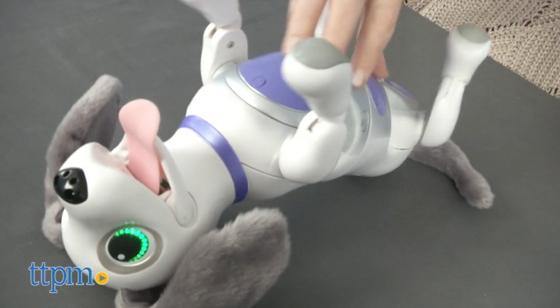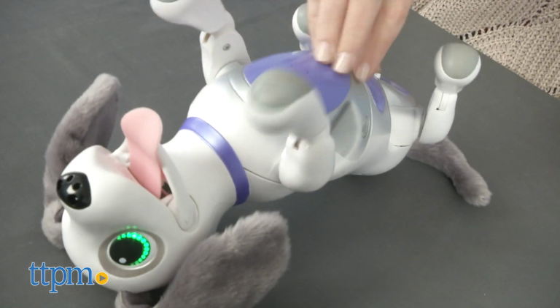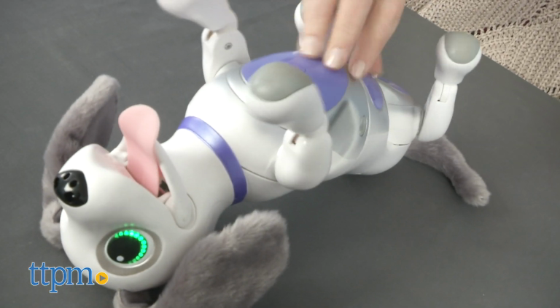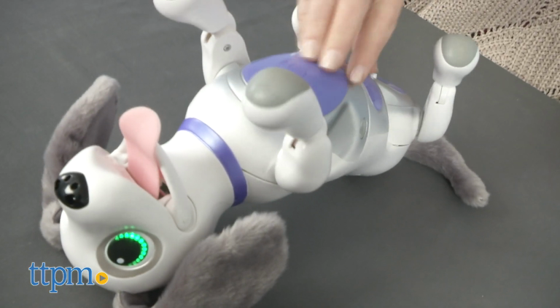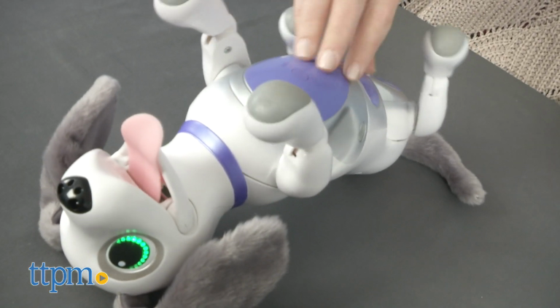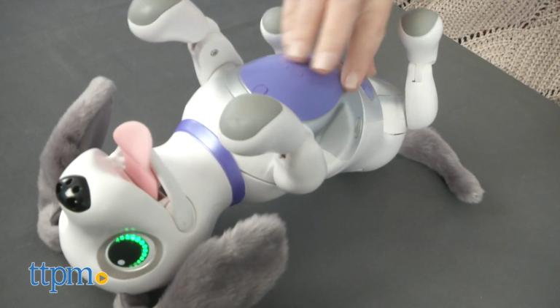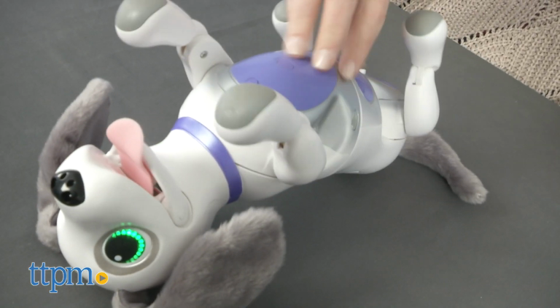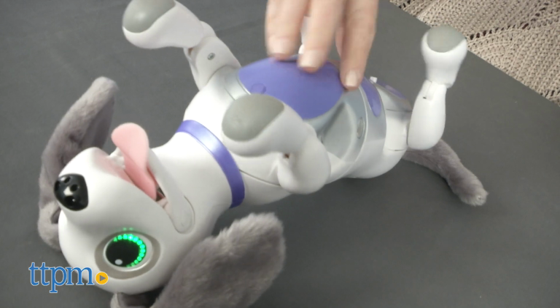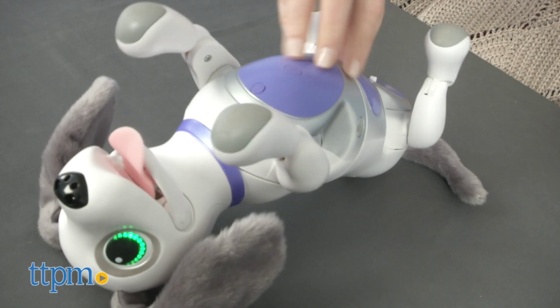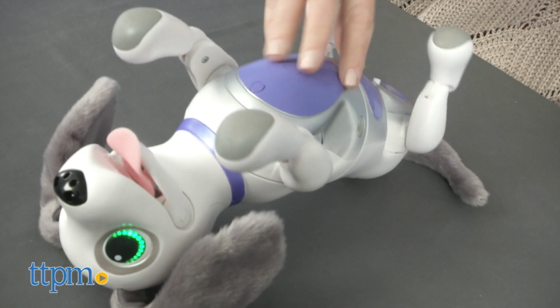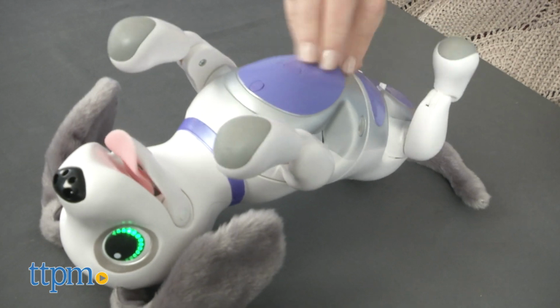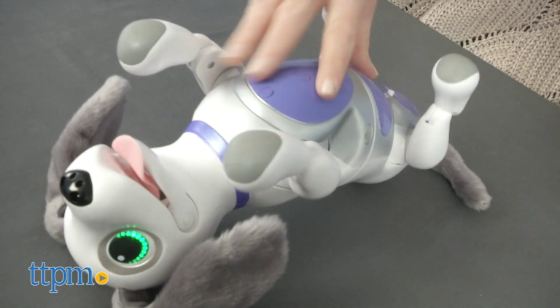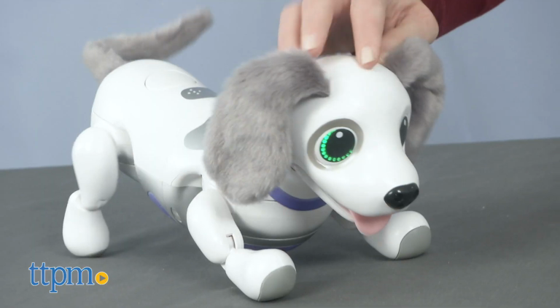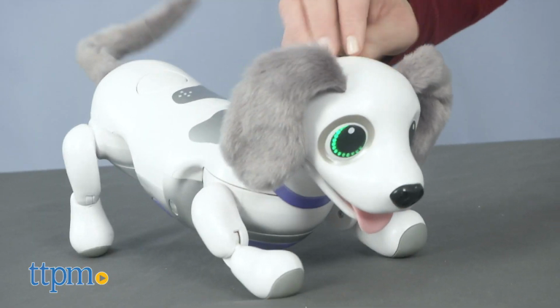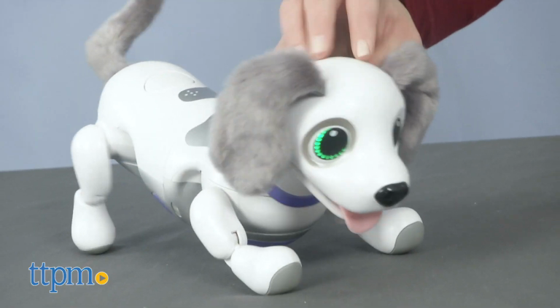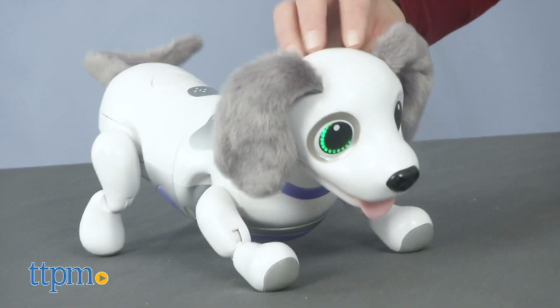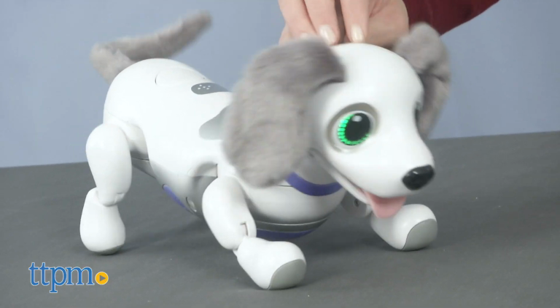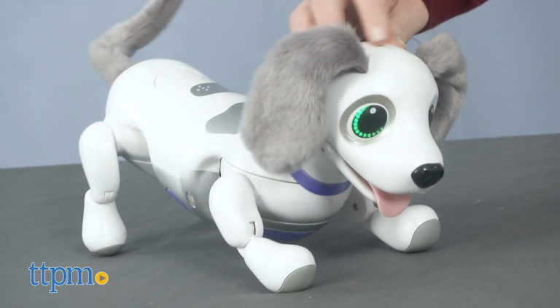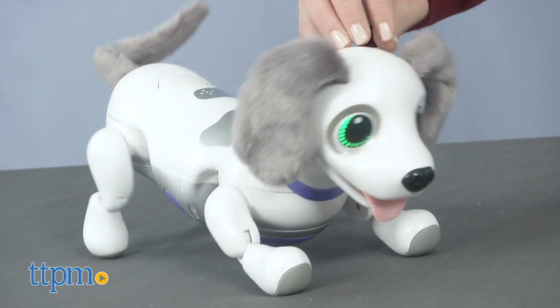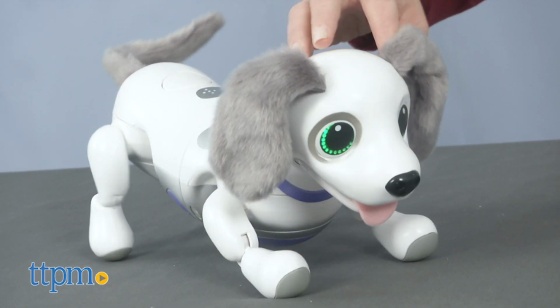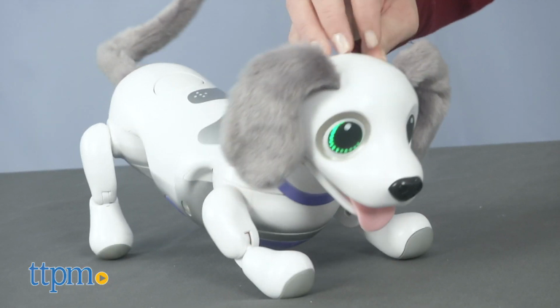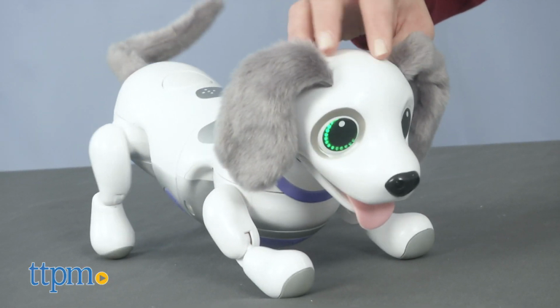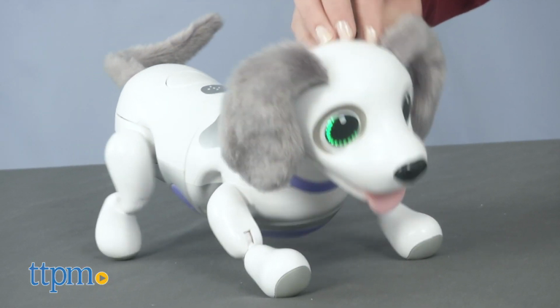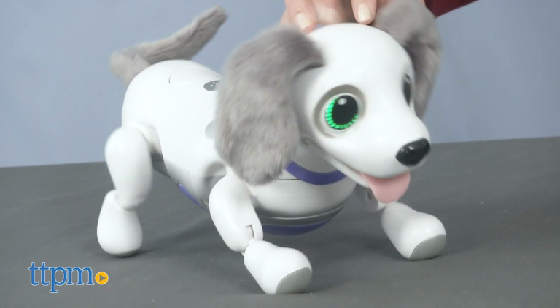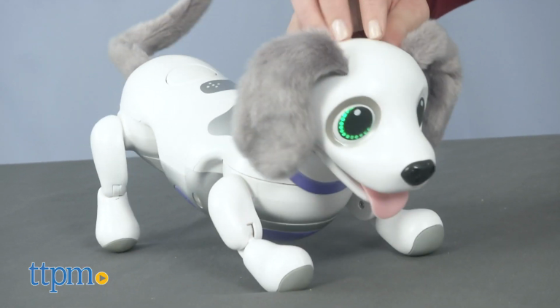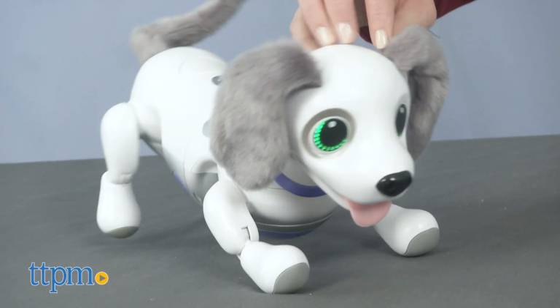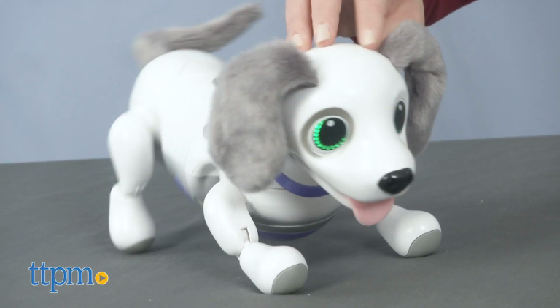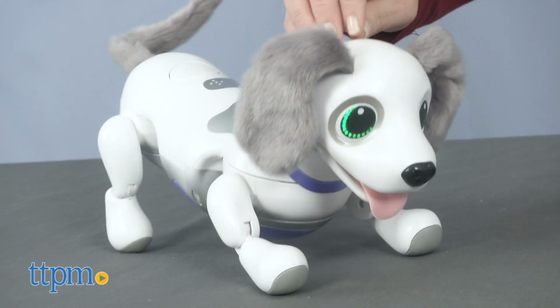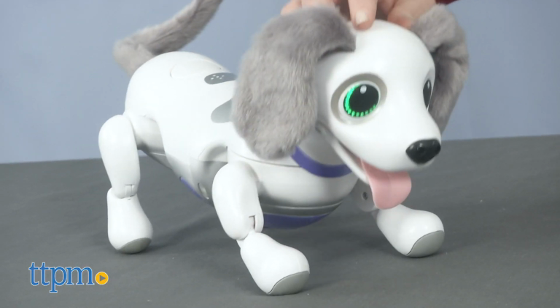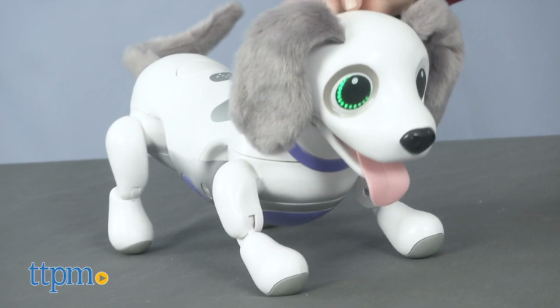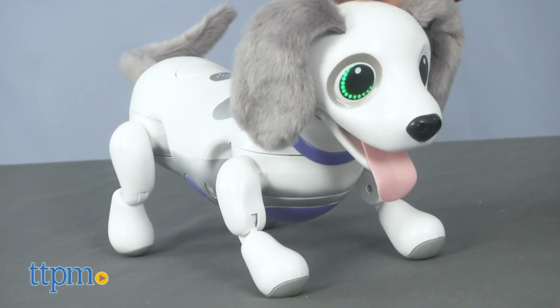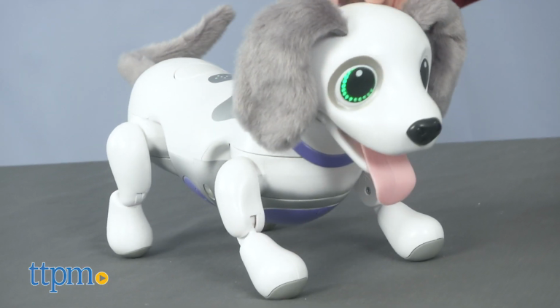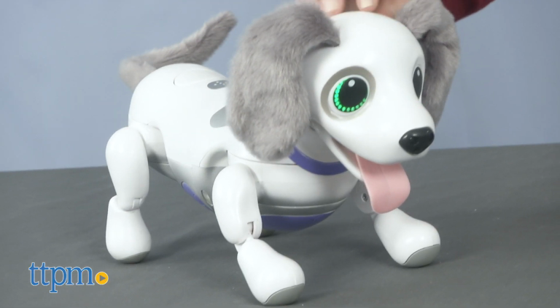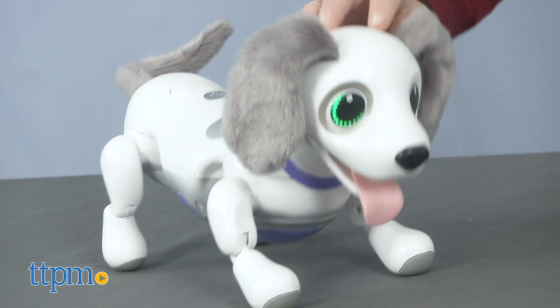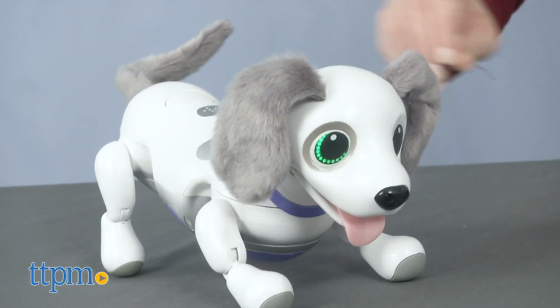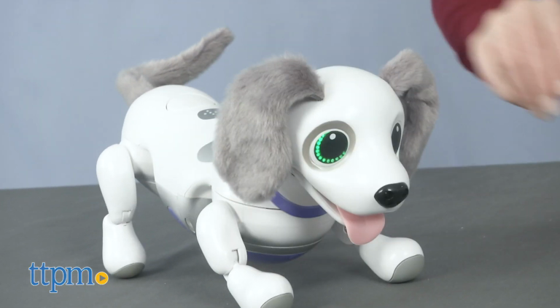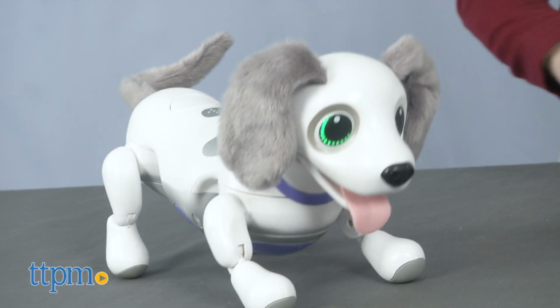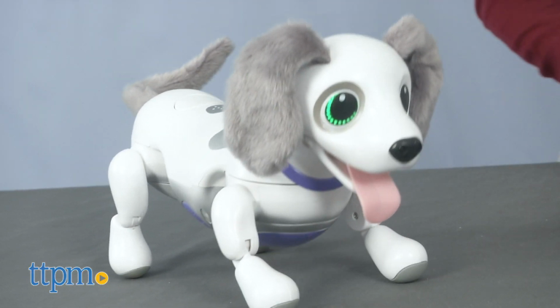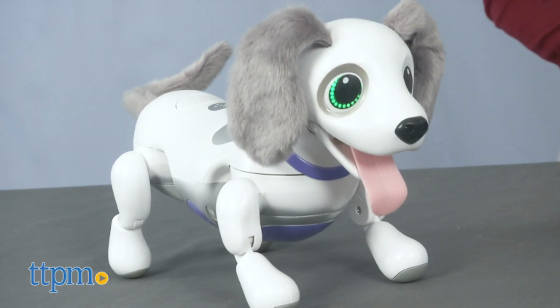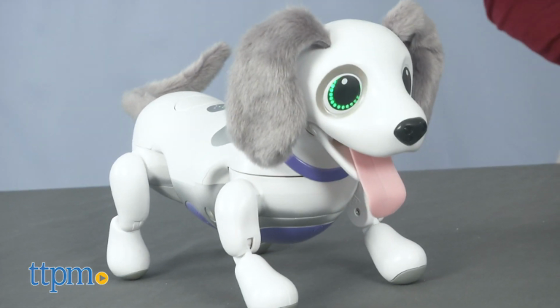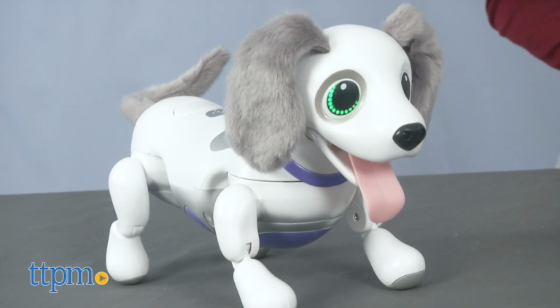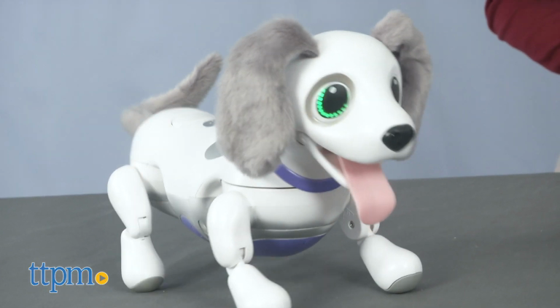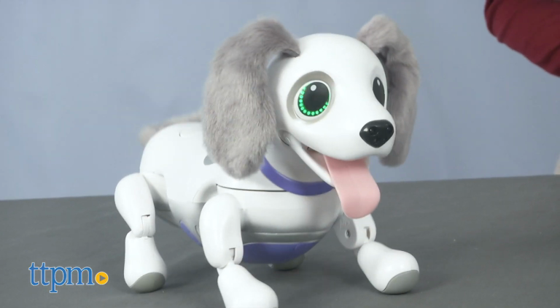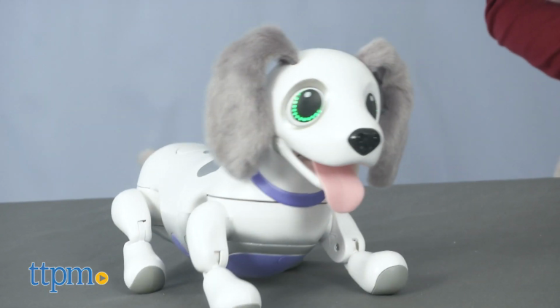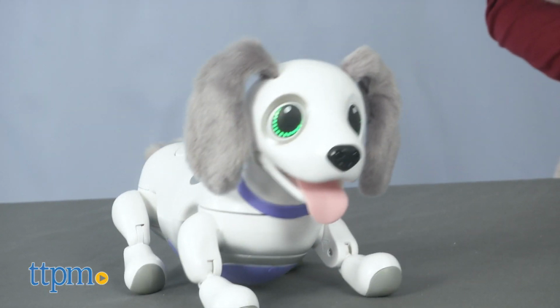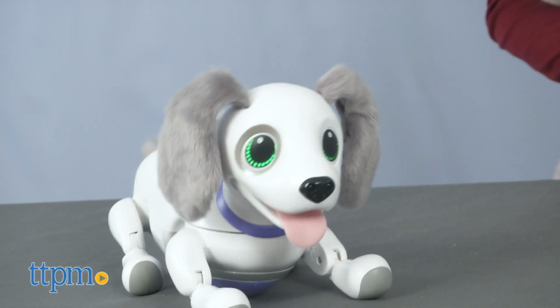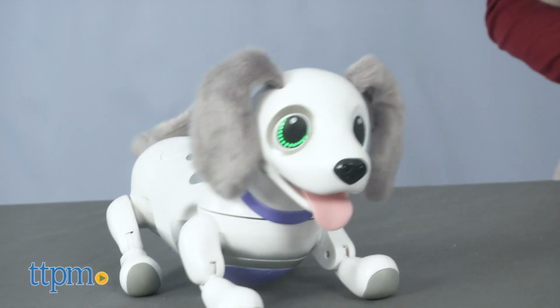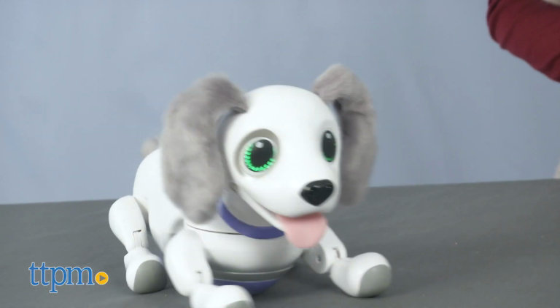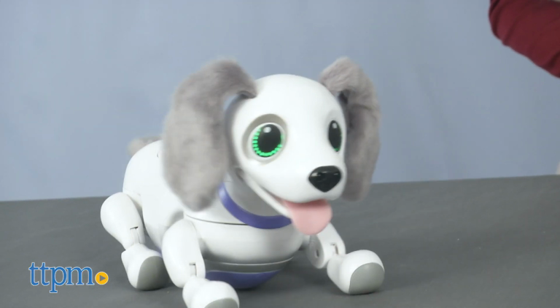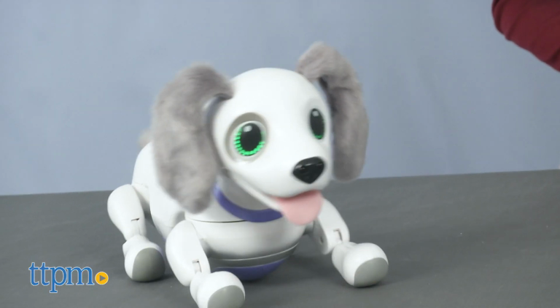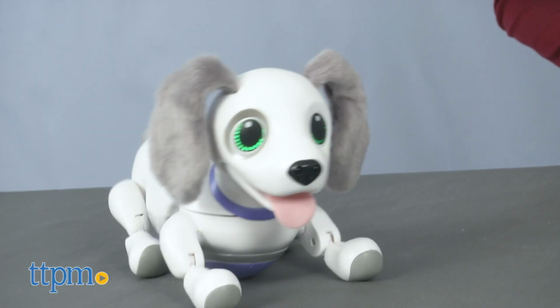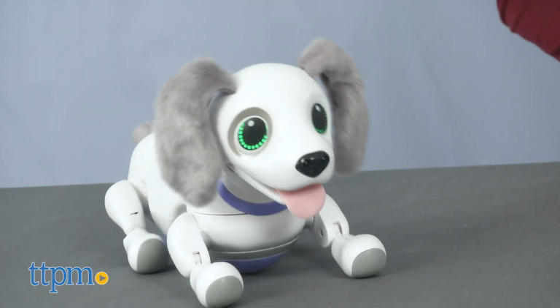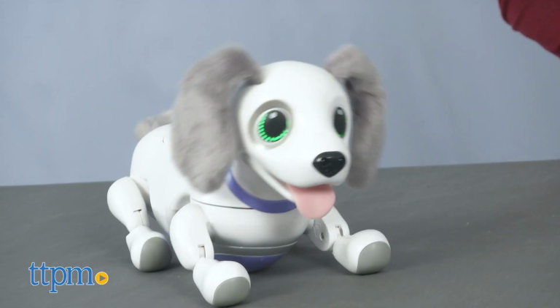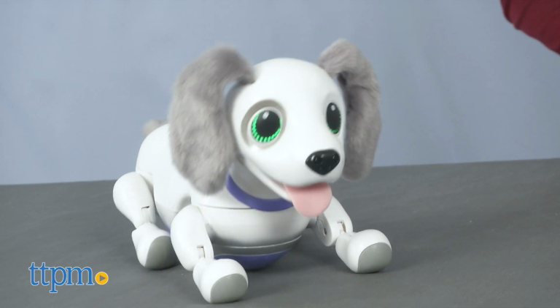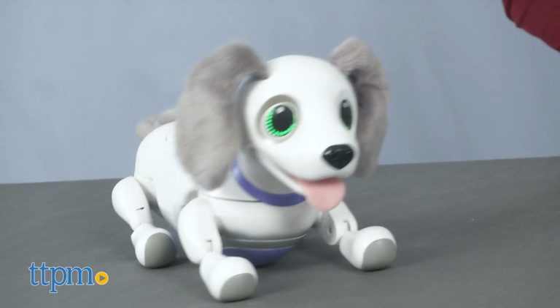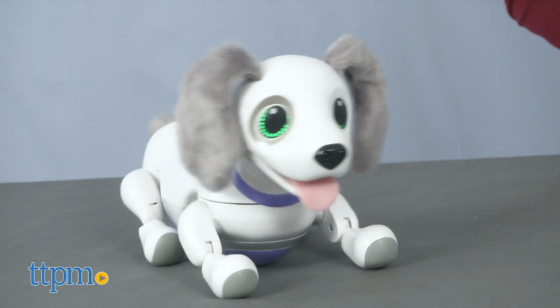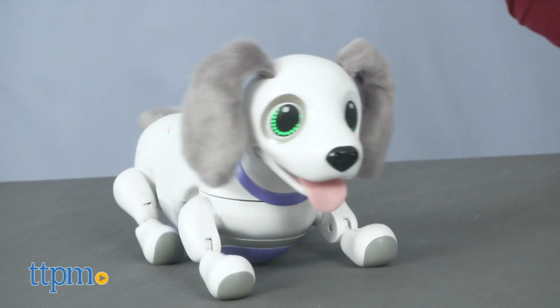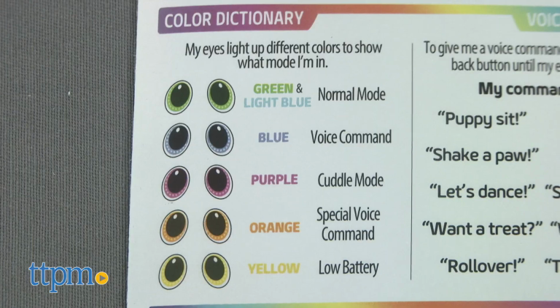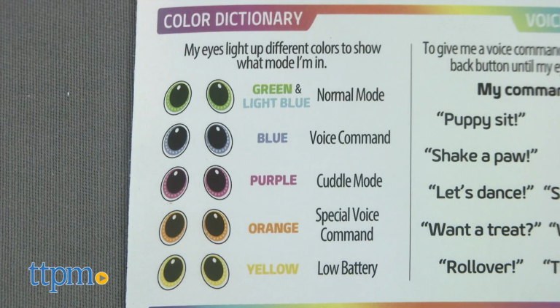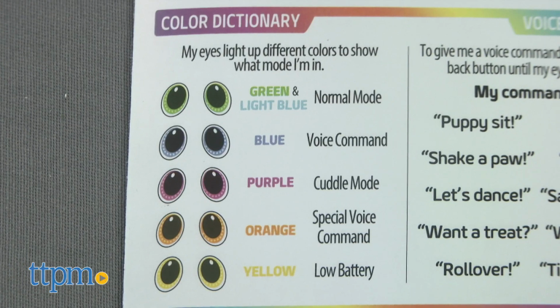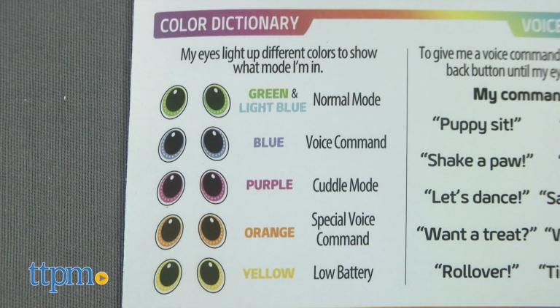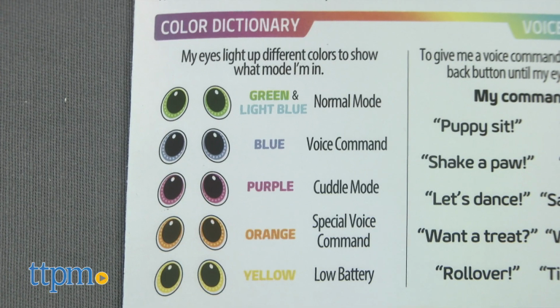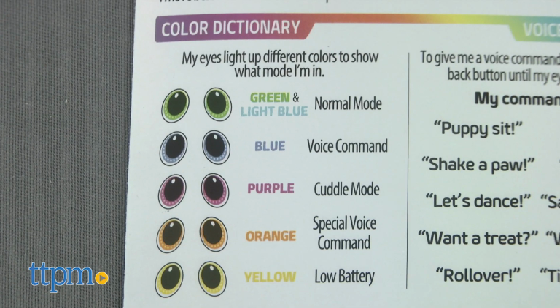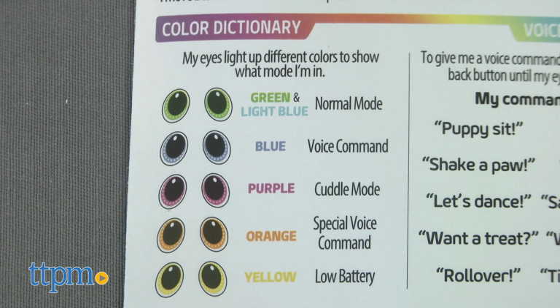With its soft ears, floppy tongue, and wiggly tail, this pup is ready to play. Its eyes light up in different colors to indicate what mode it's in.